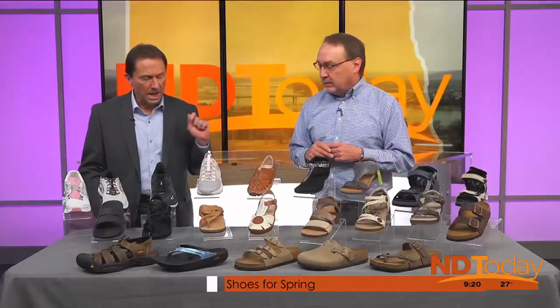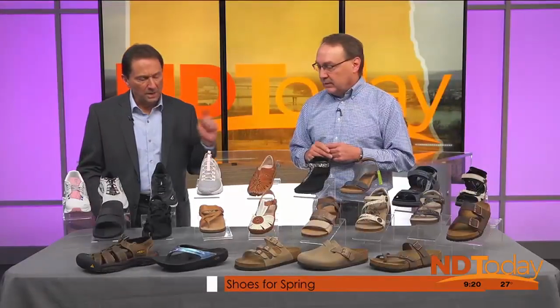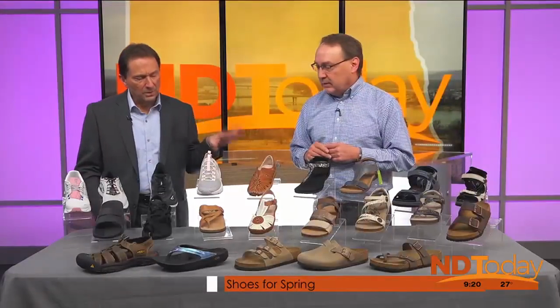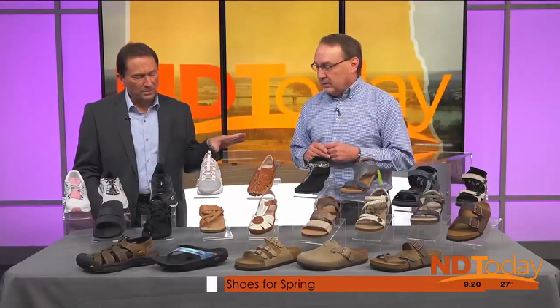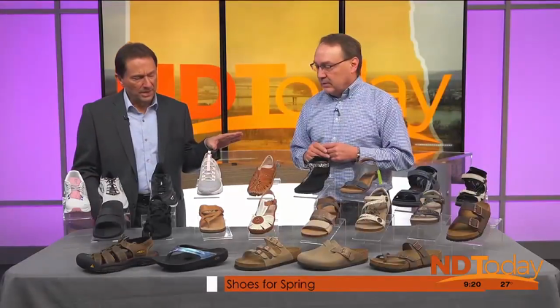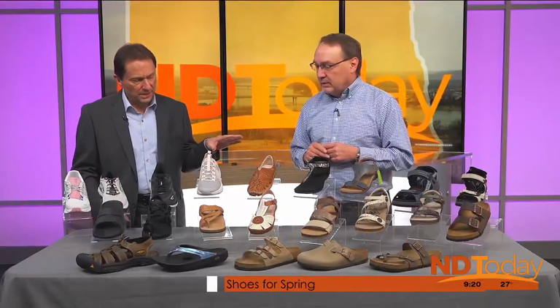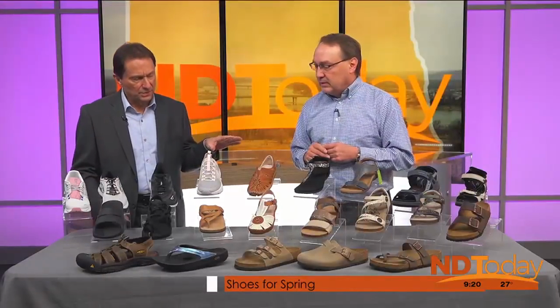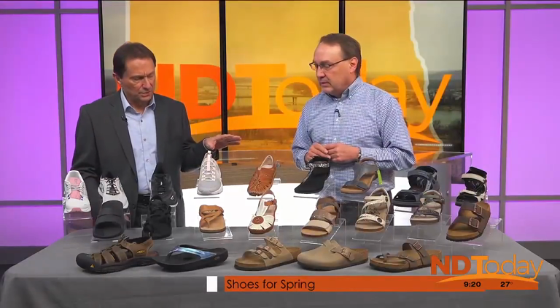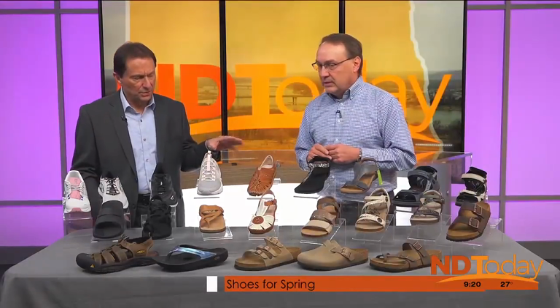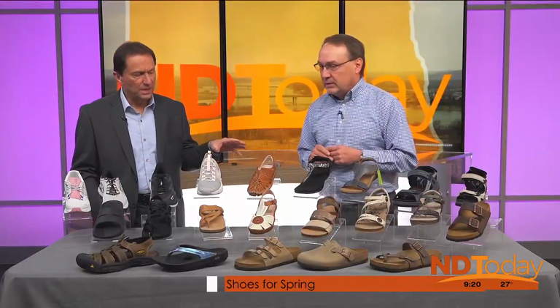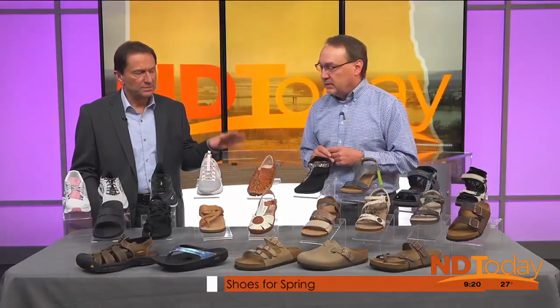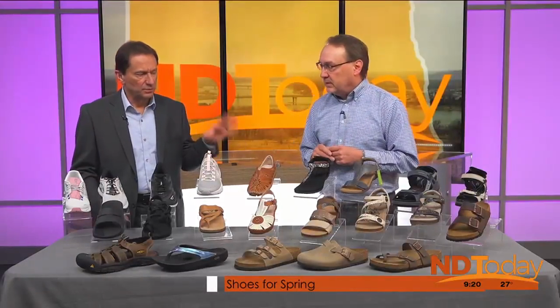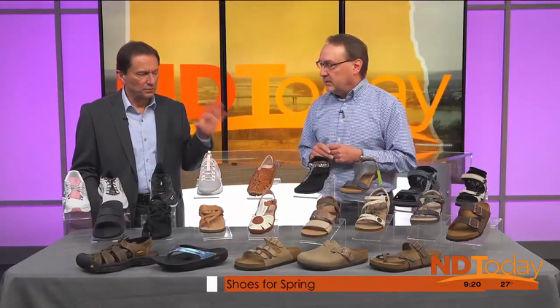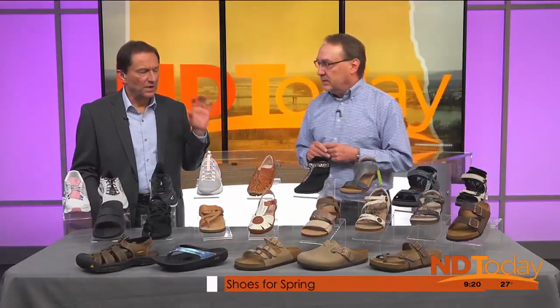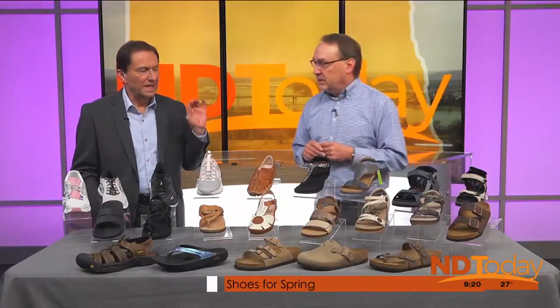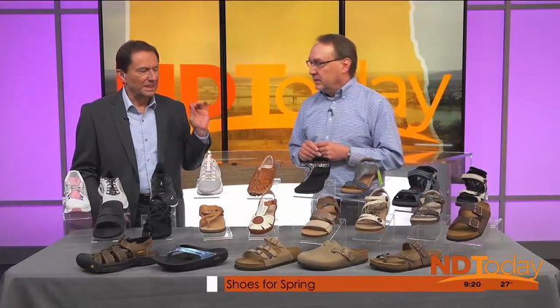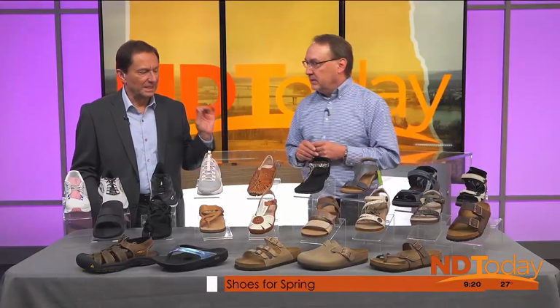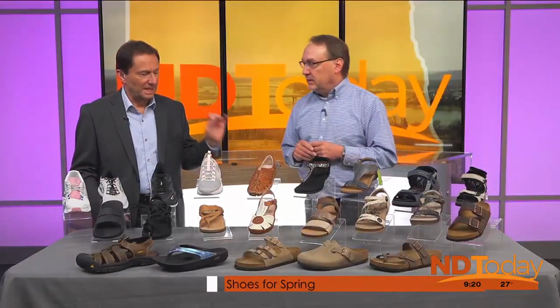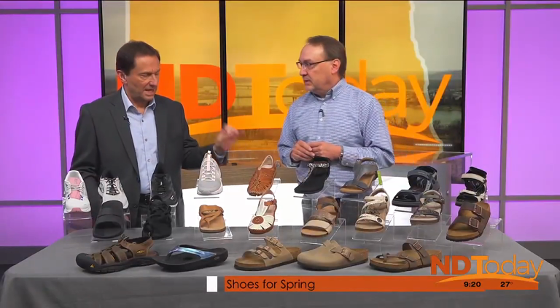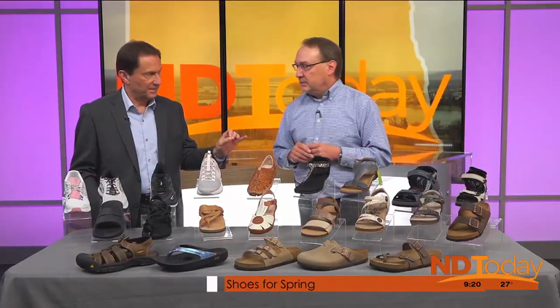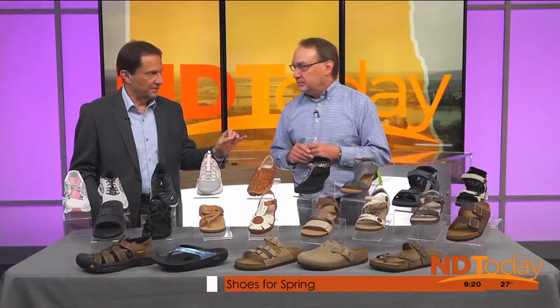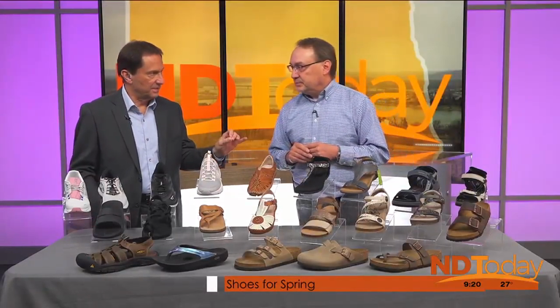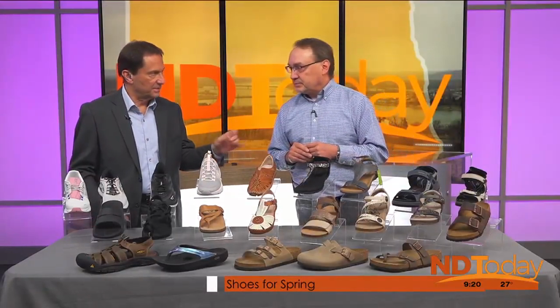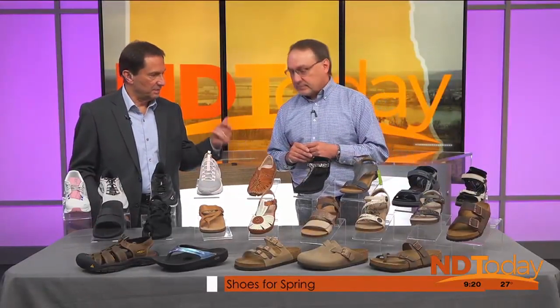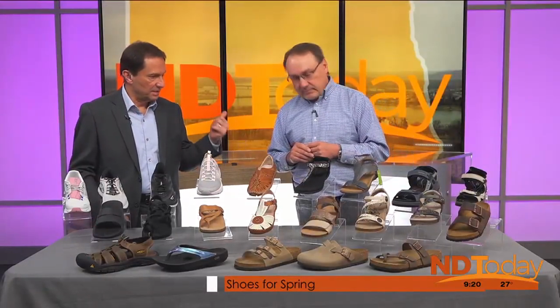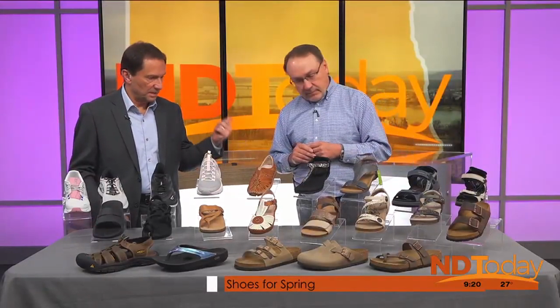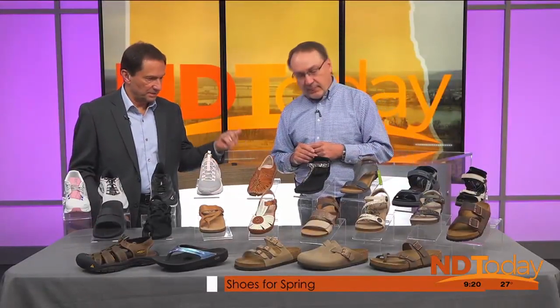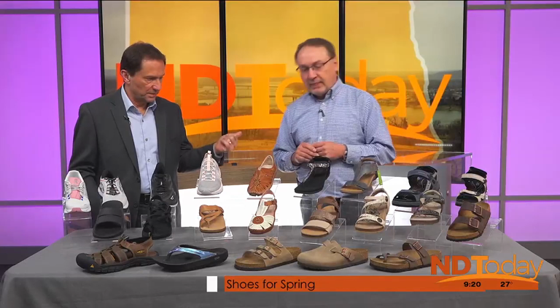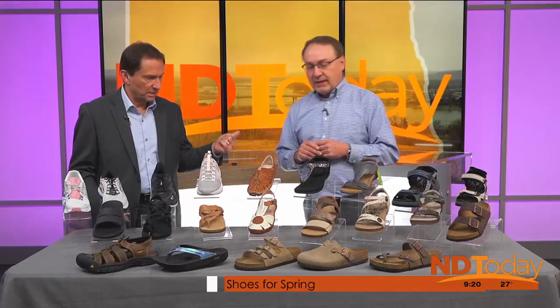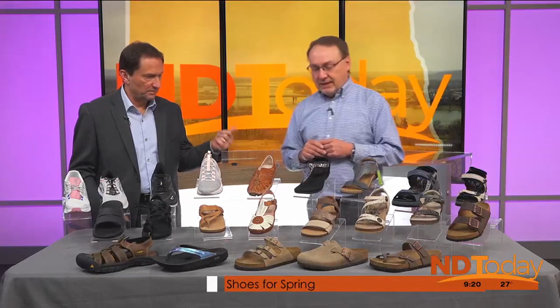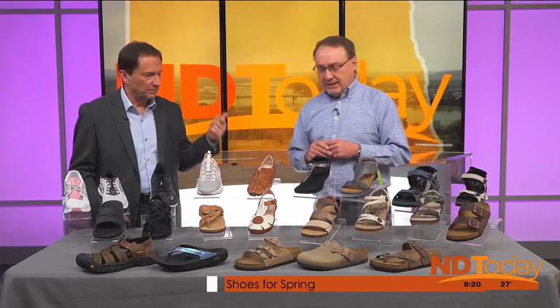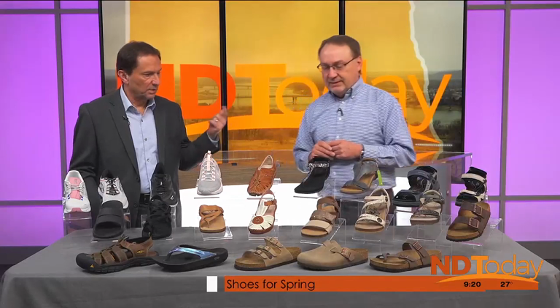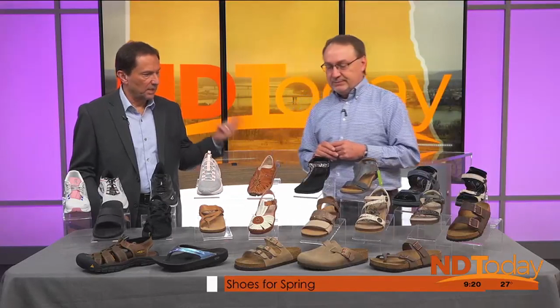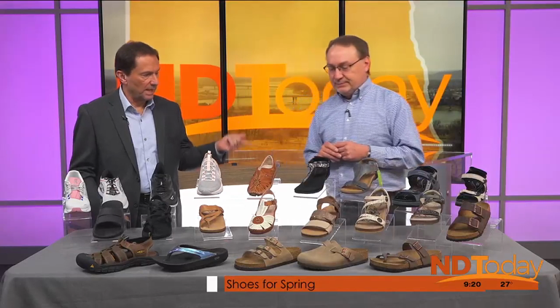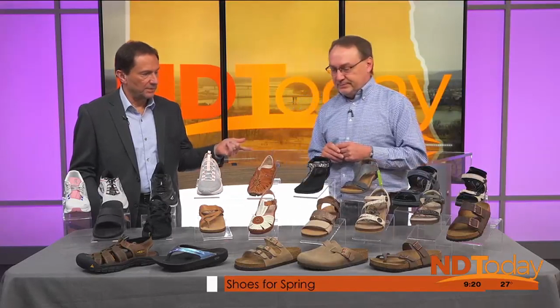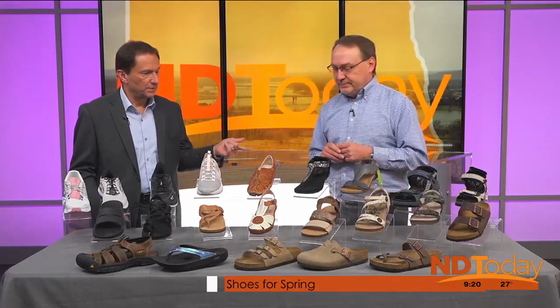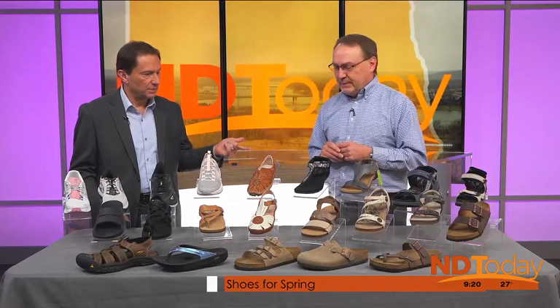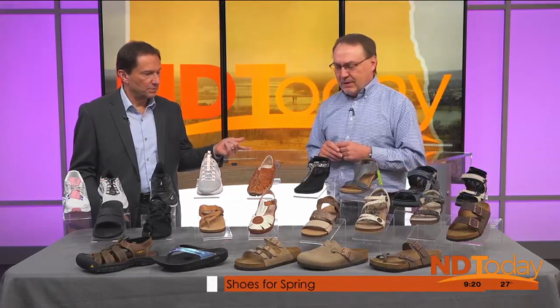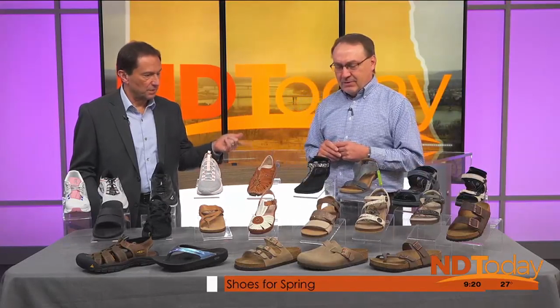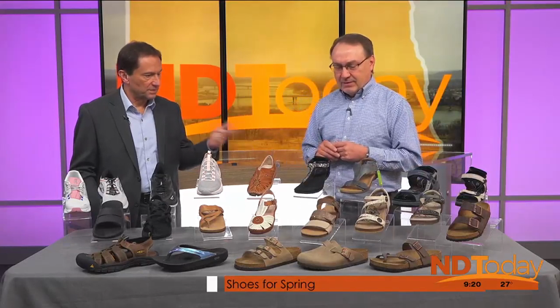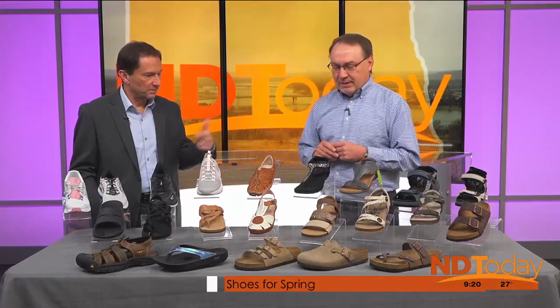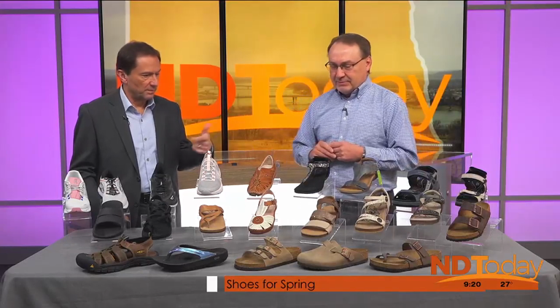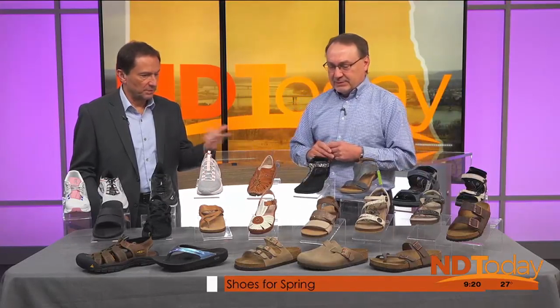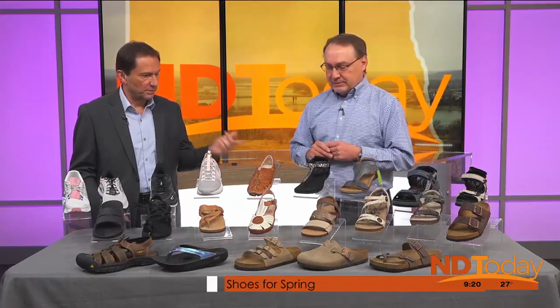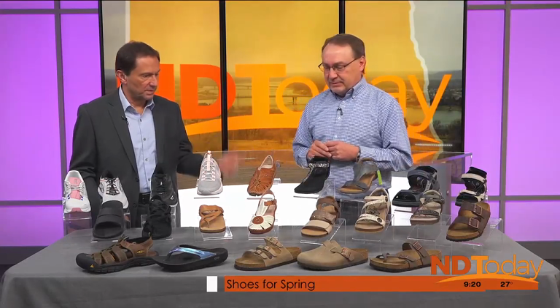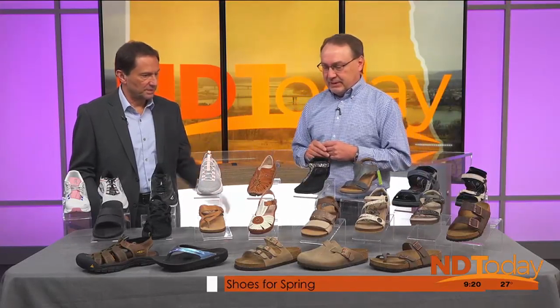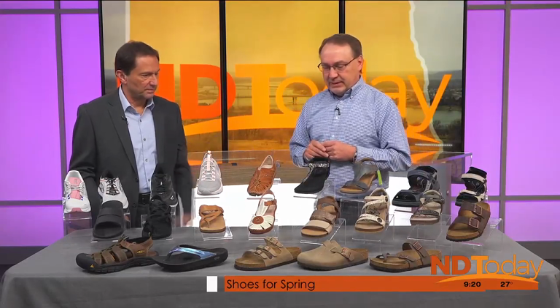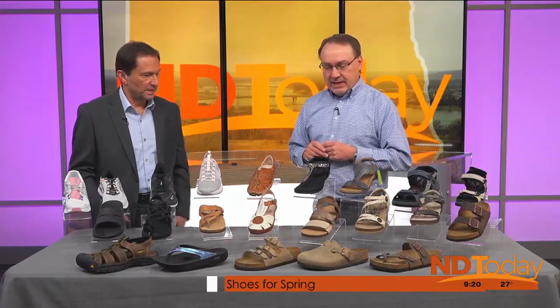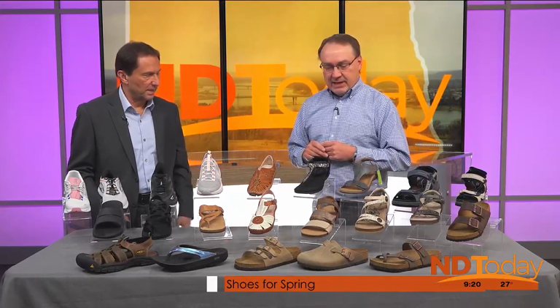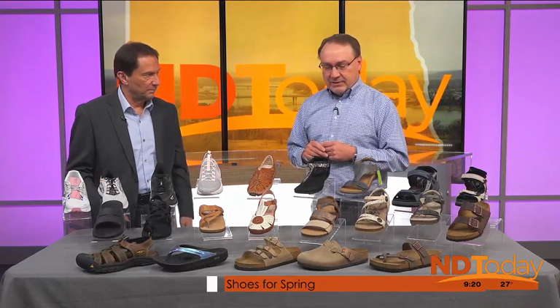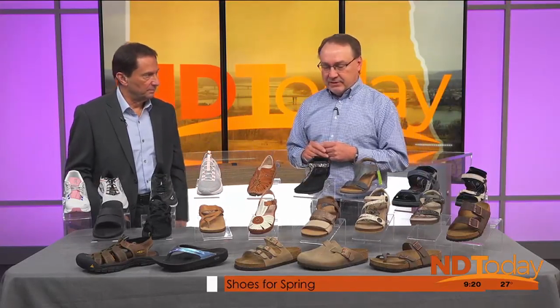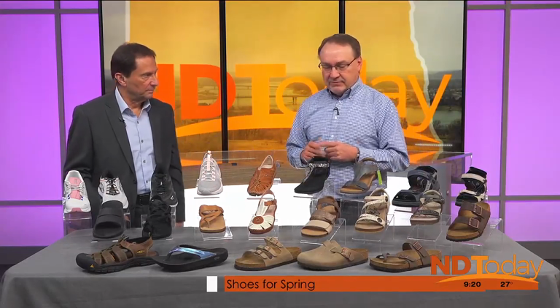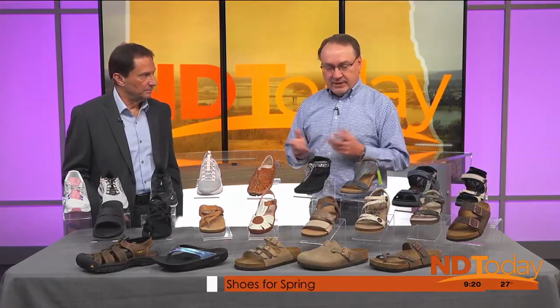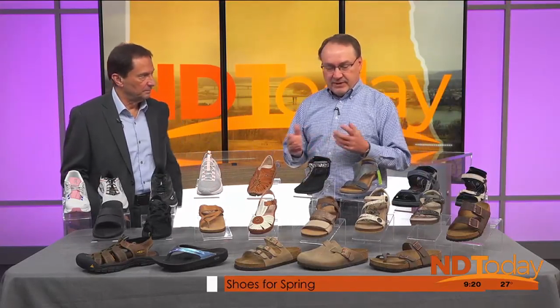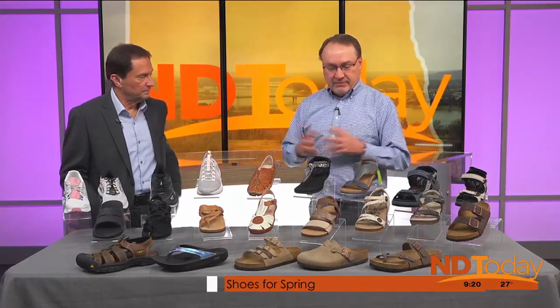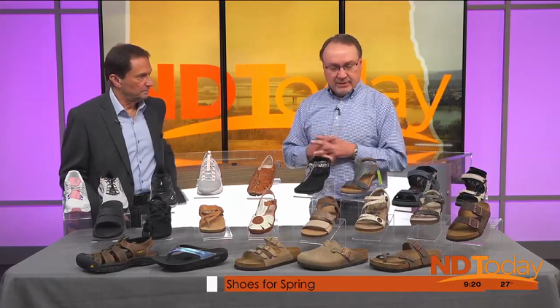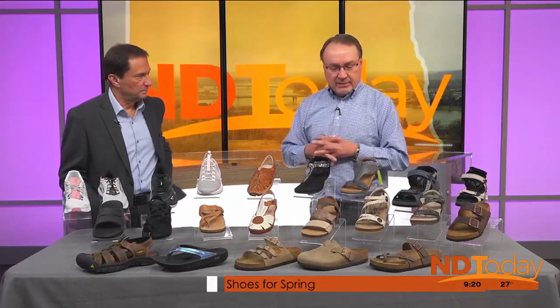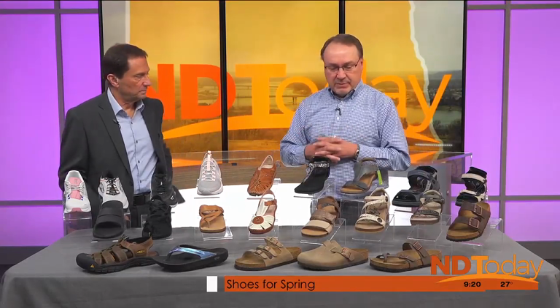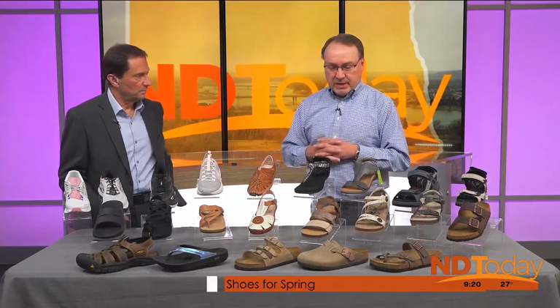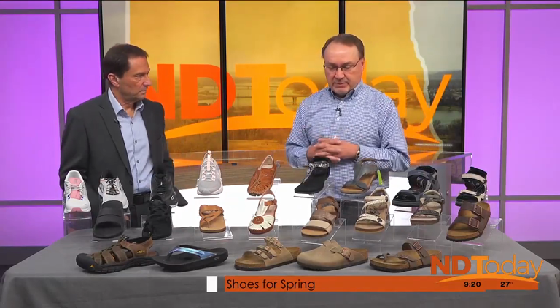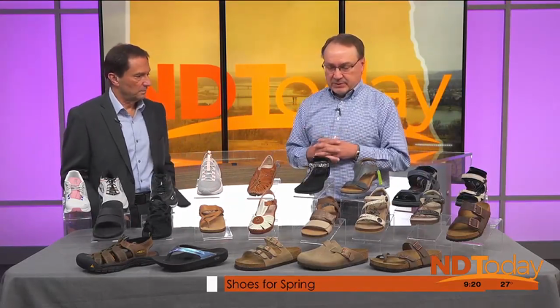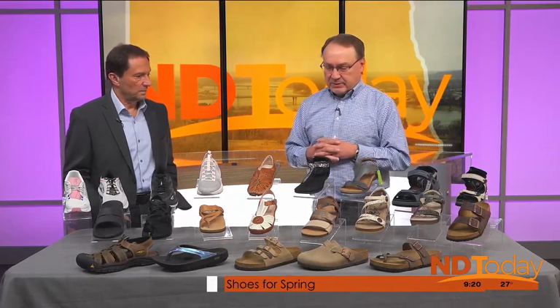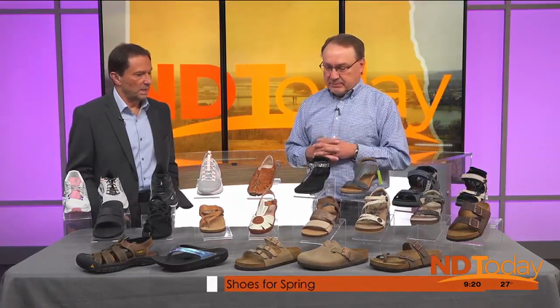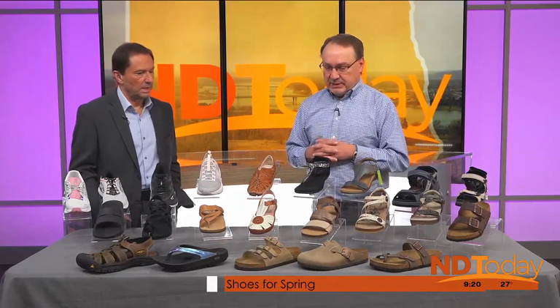You guys probably move a lot of these because they're comfortable and you can dress them up or dress them down. Absolutely, they're very, very popular.